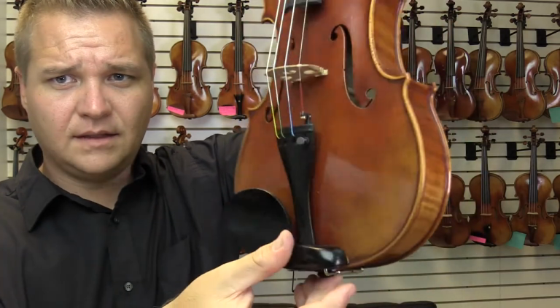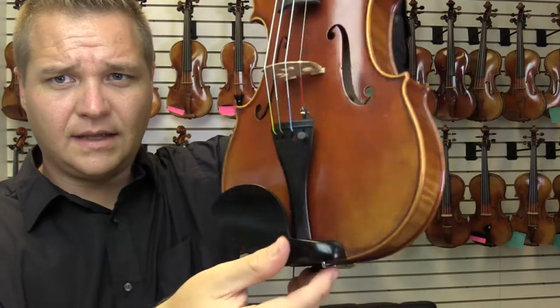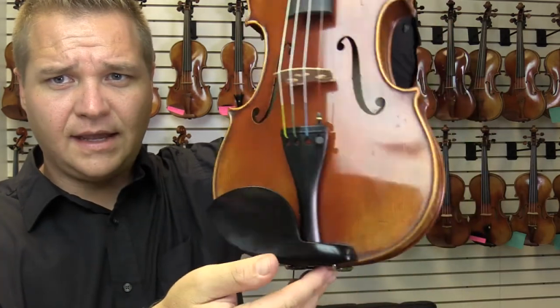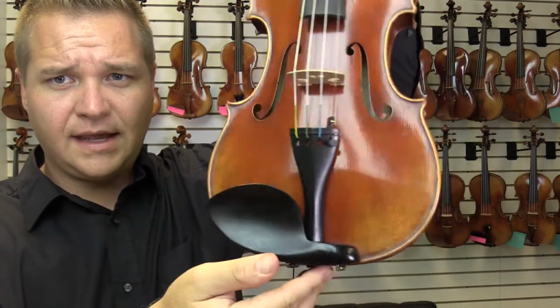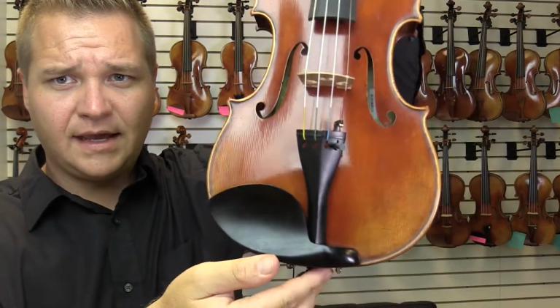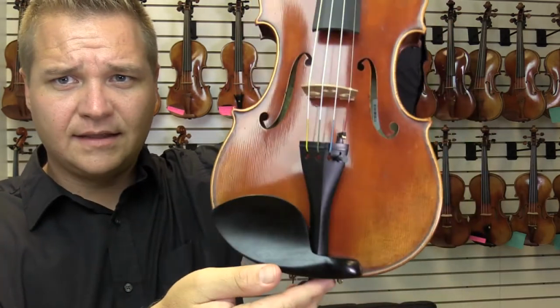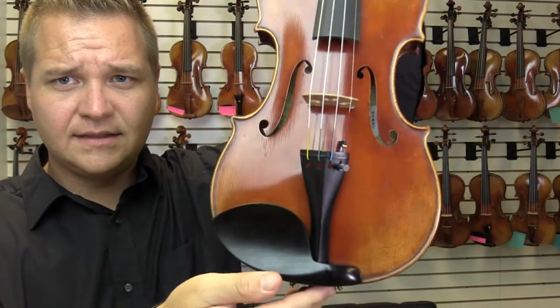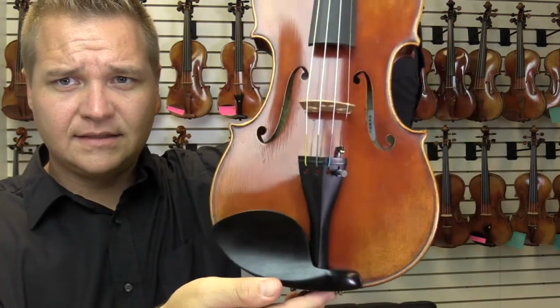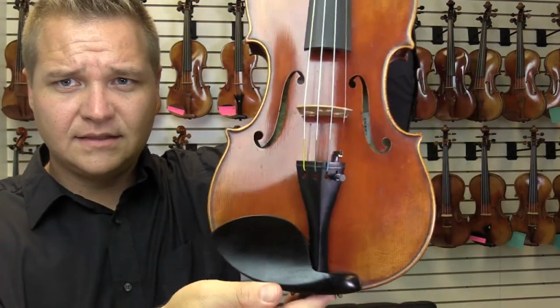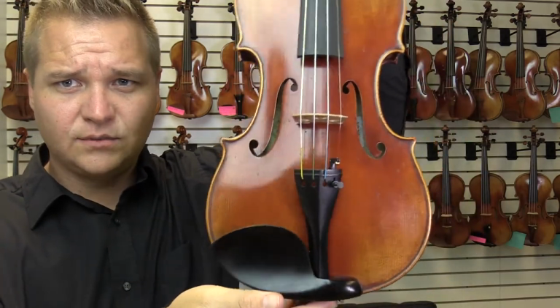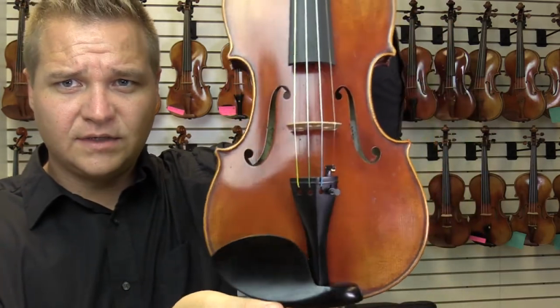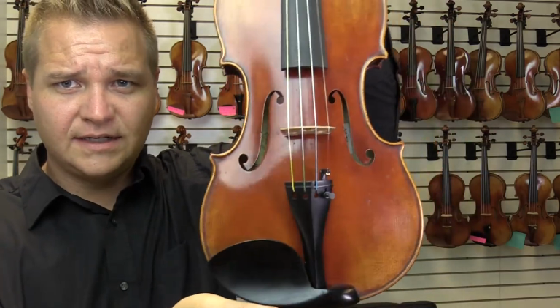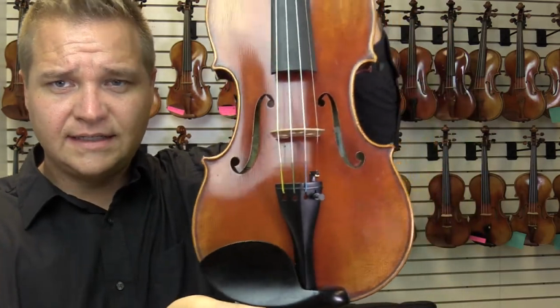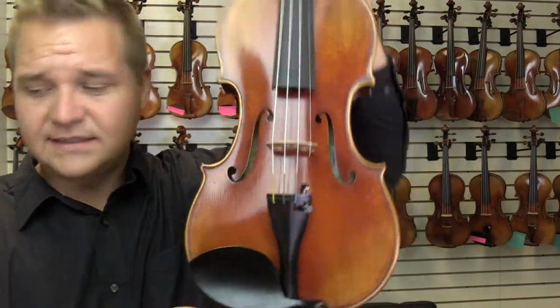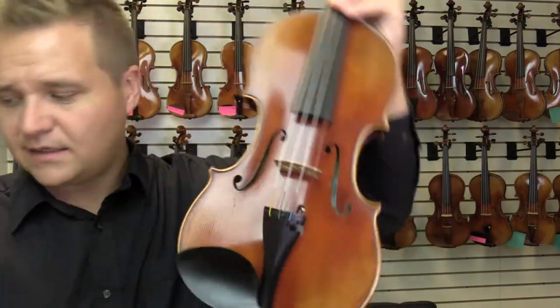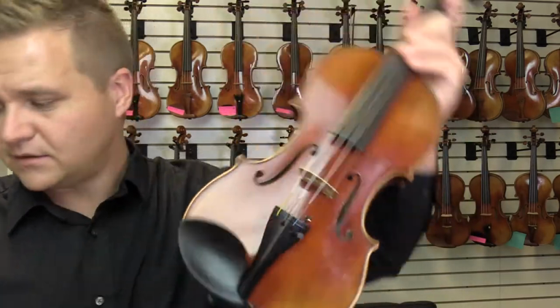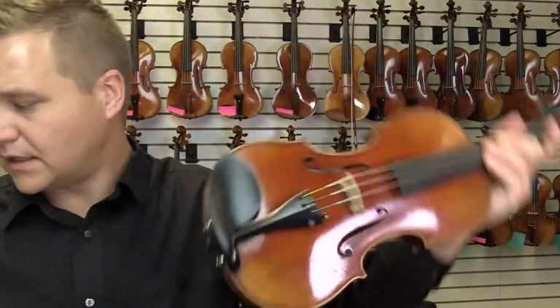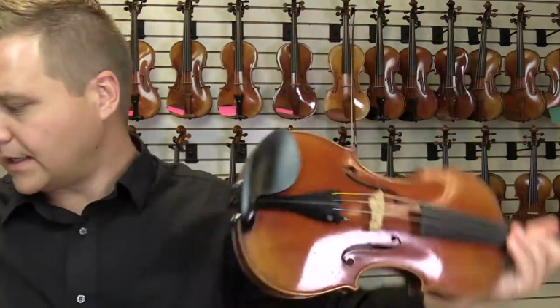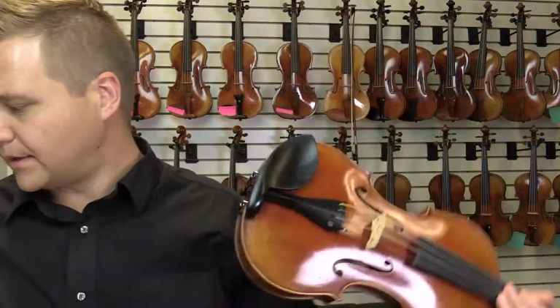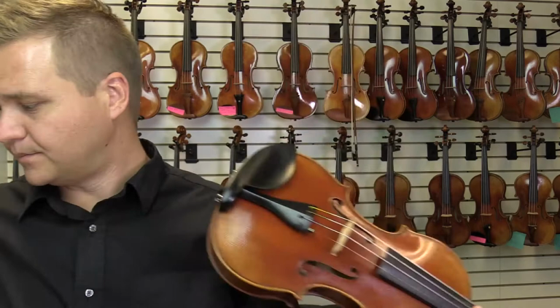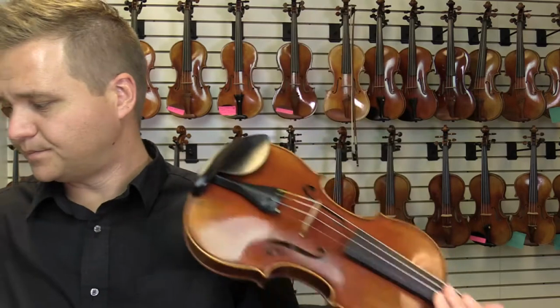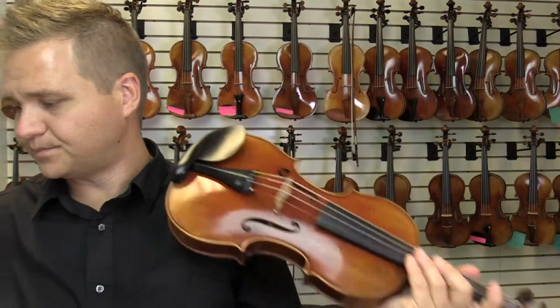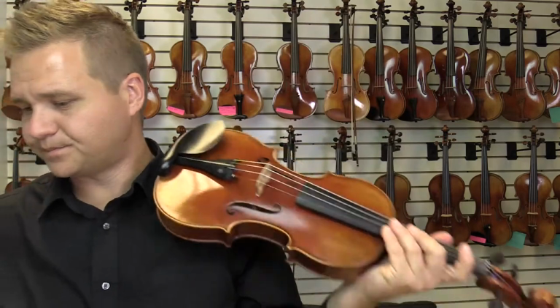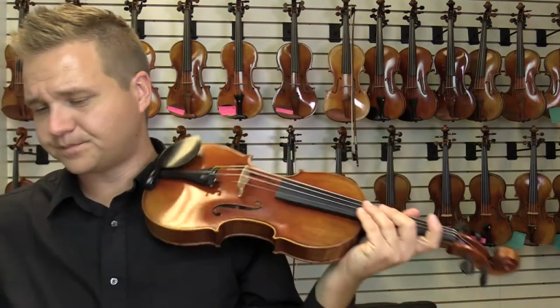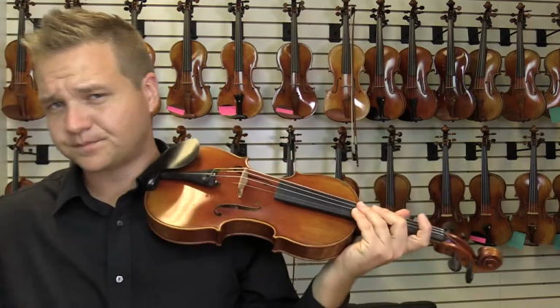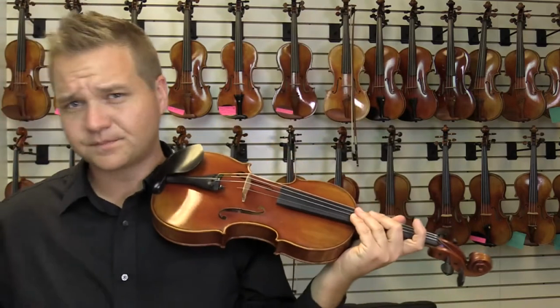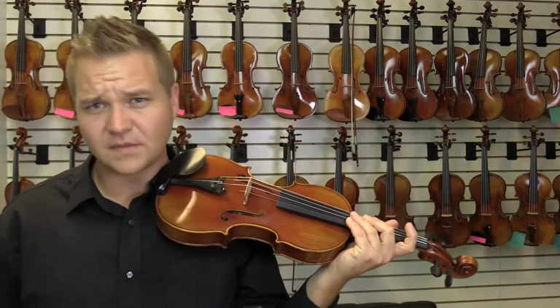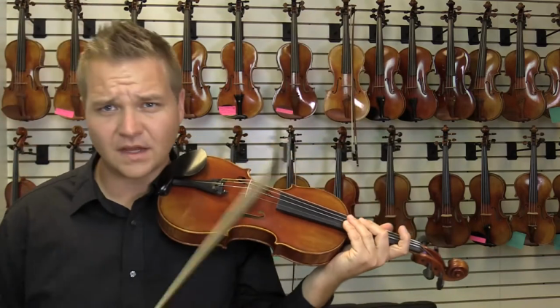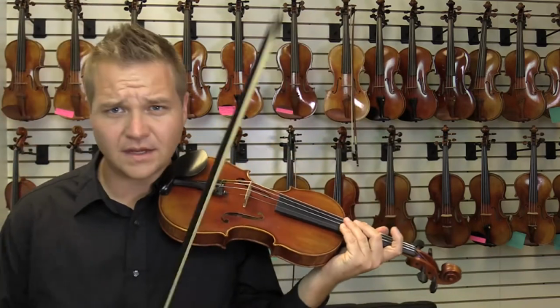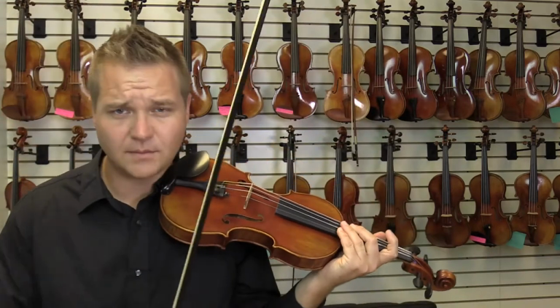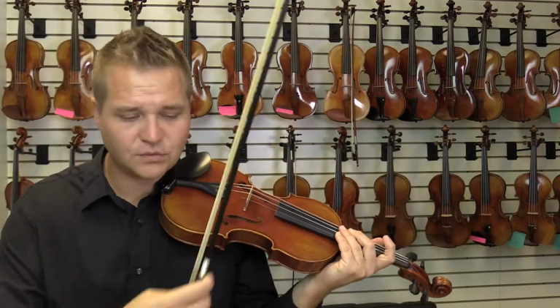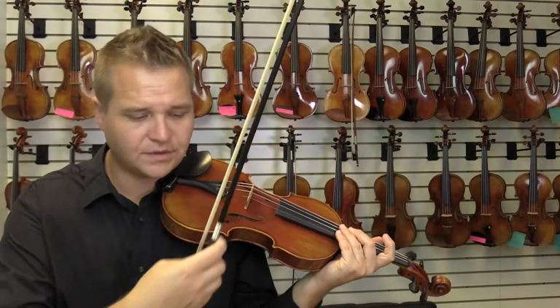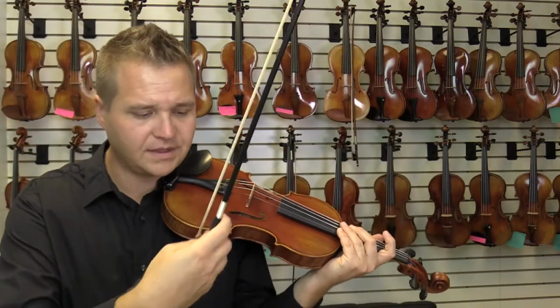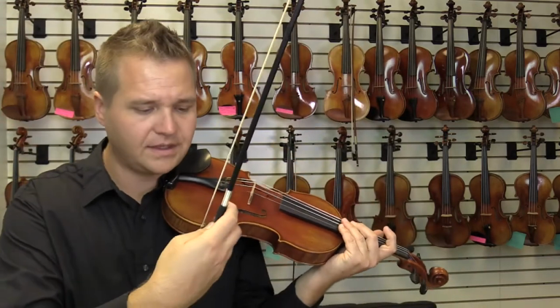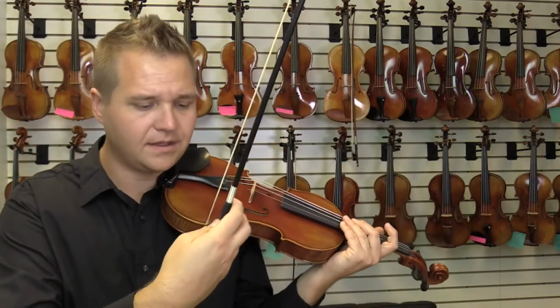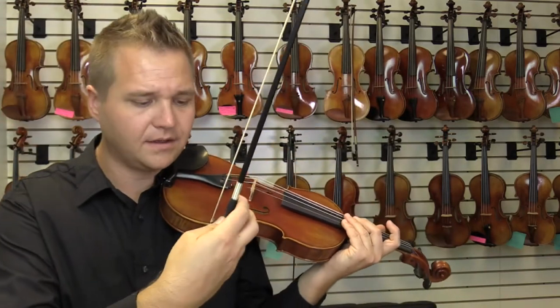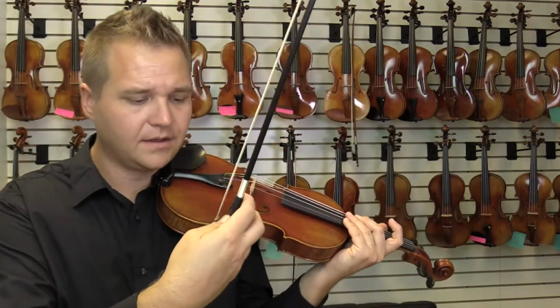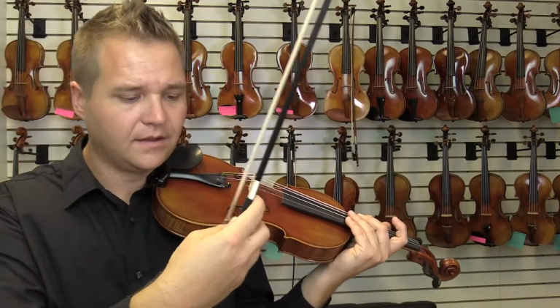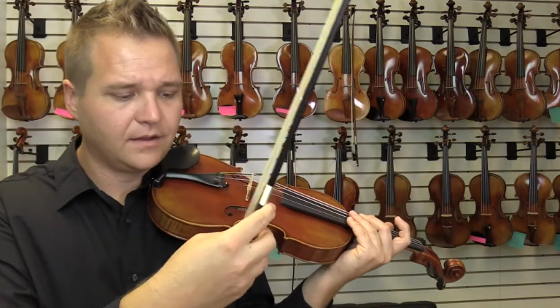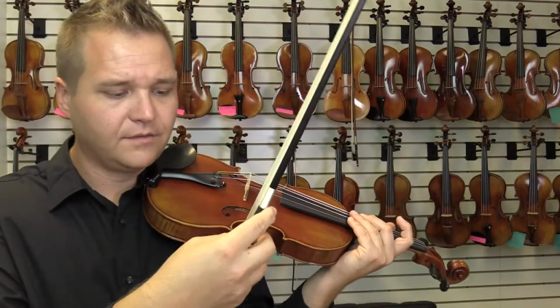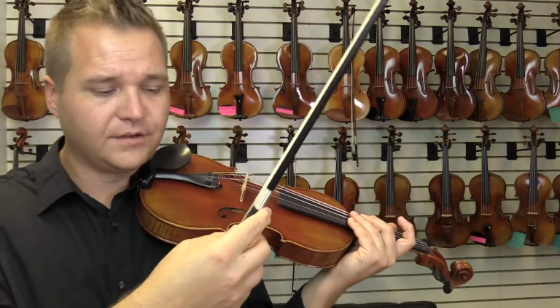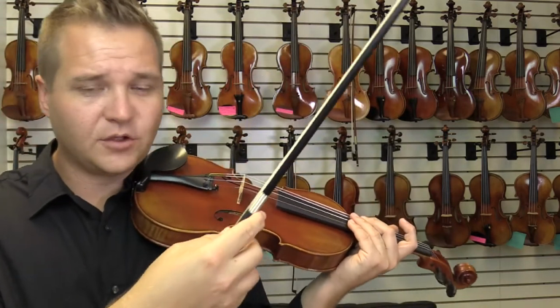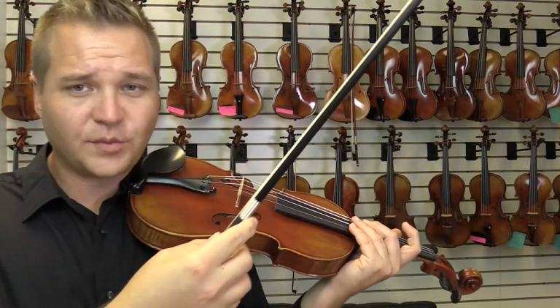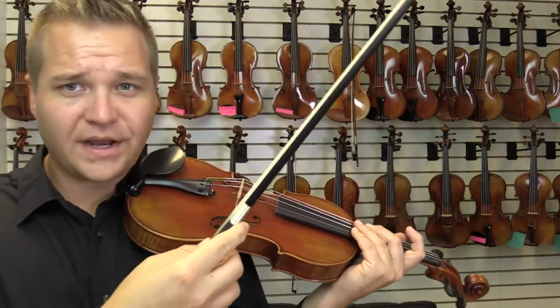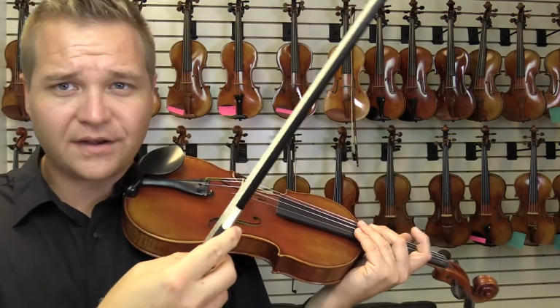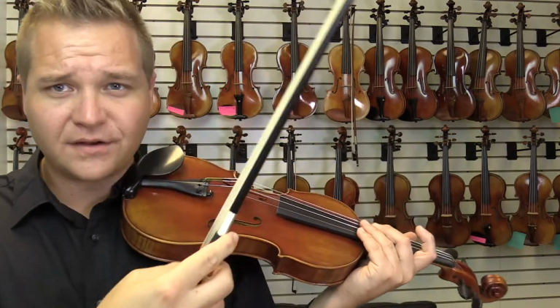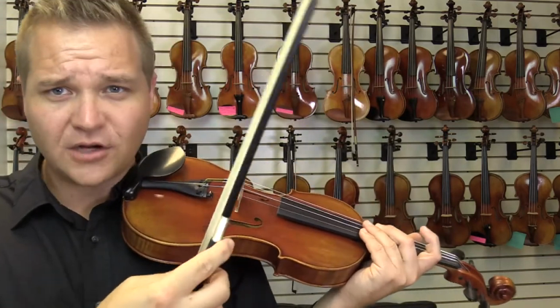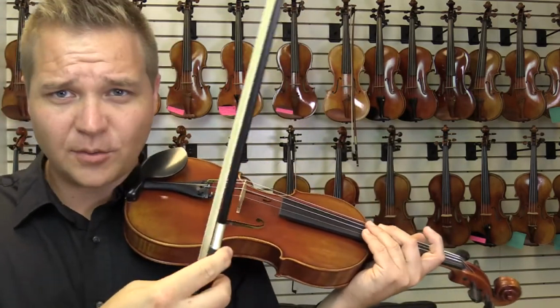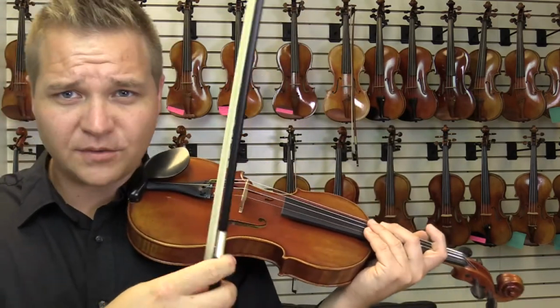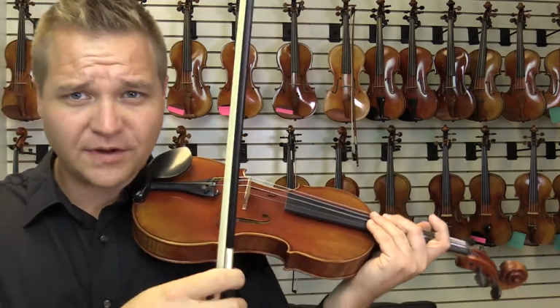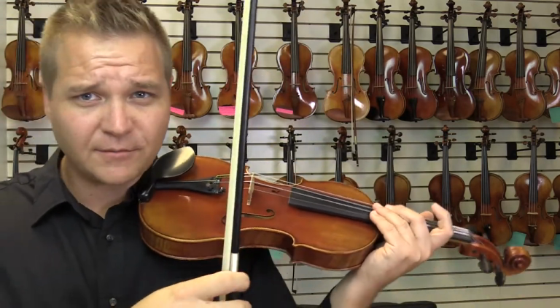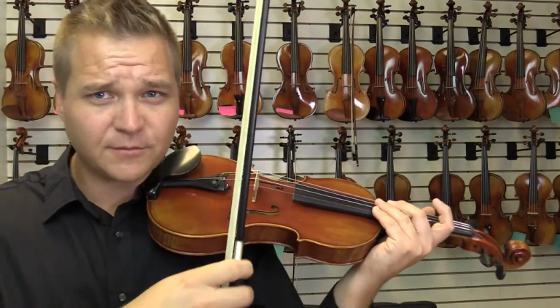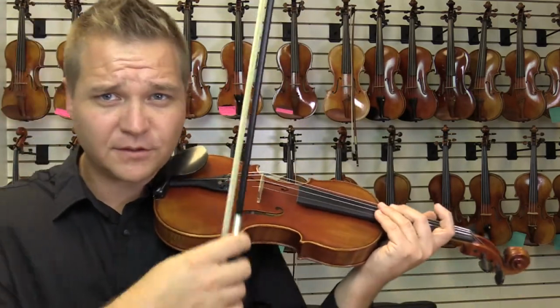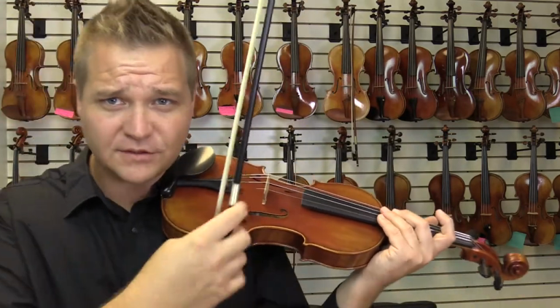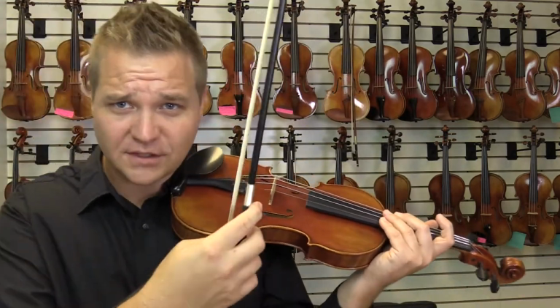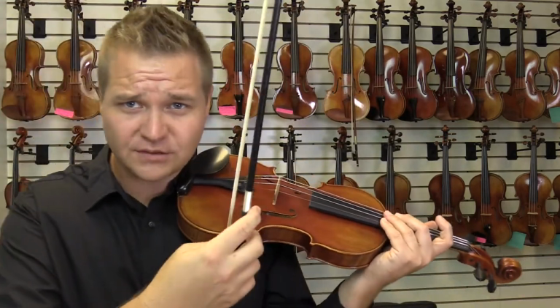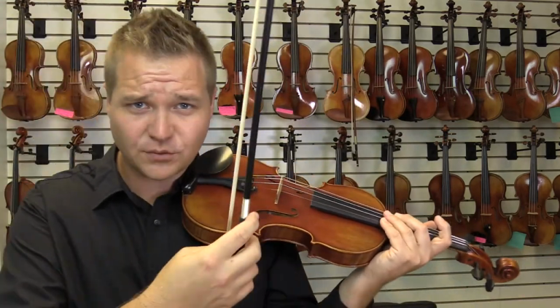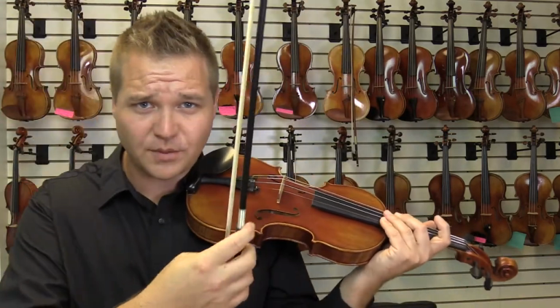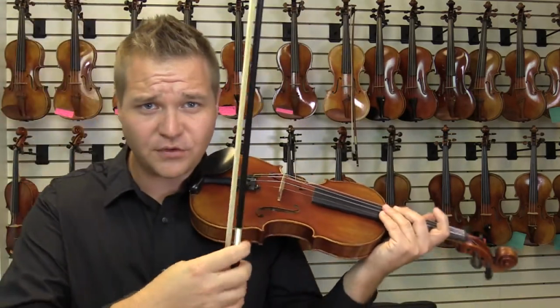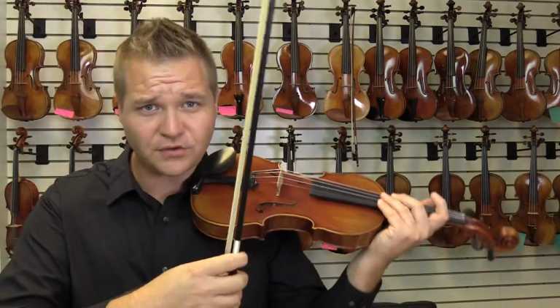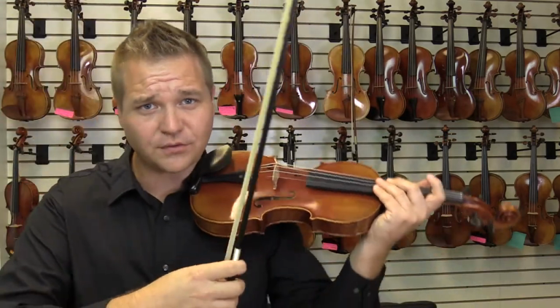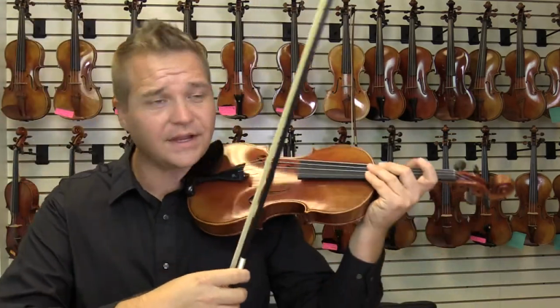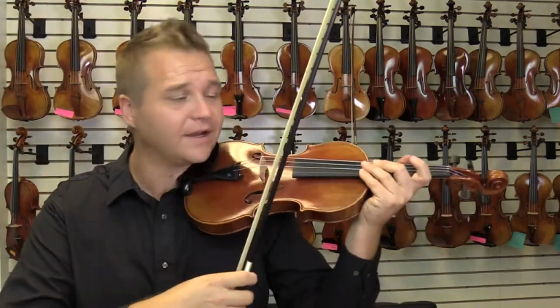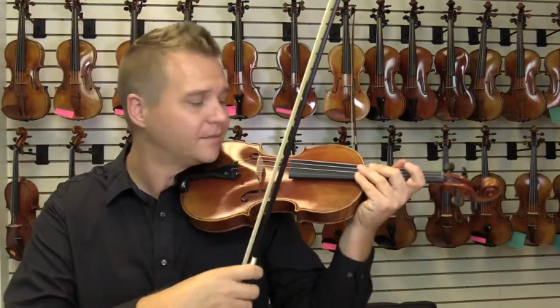And this is what it sounds like. It comes with the FiddlerMan carbon fiber bow, and that's what I'm using right here.